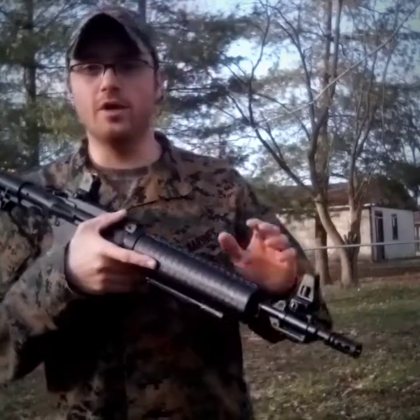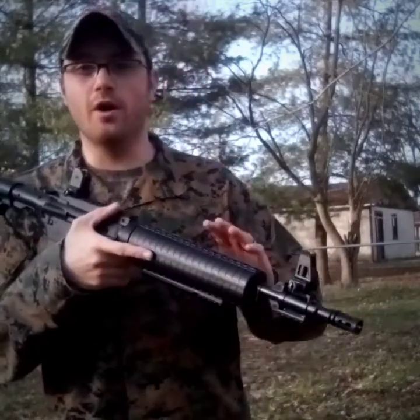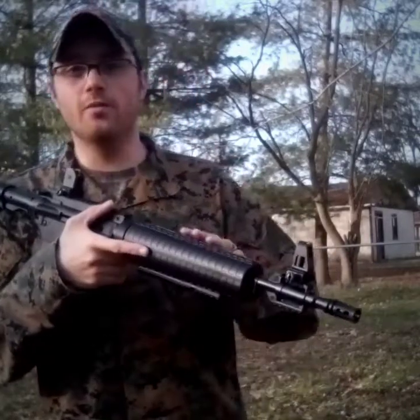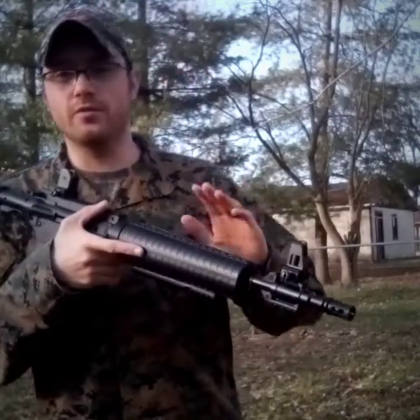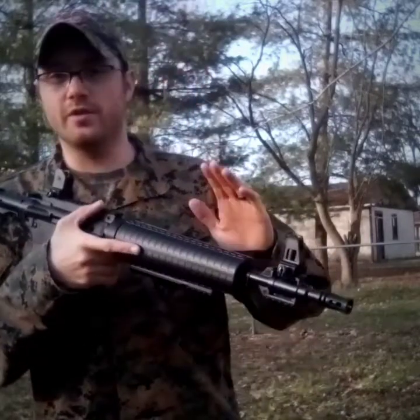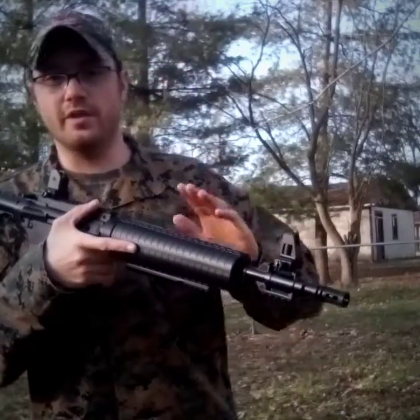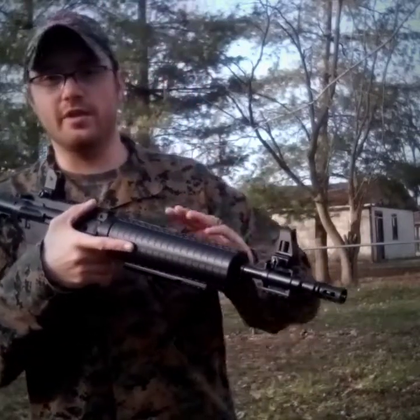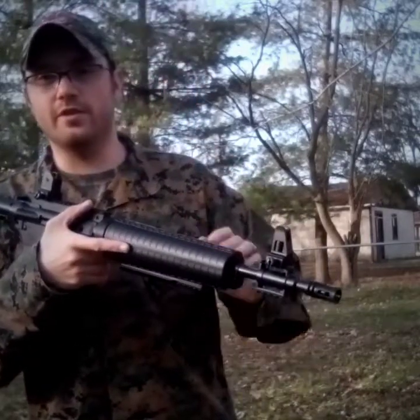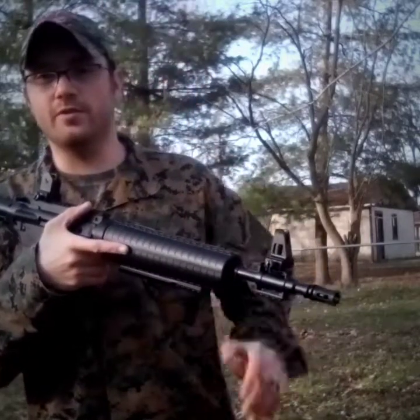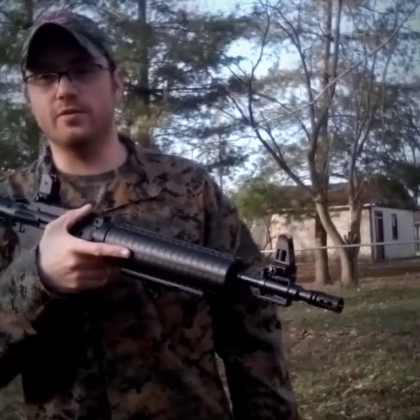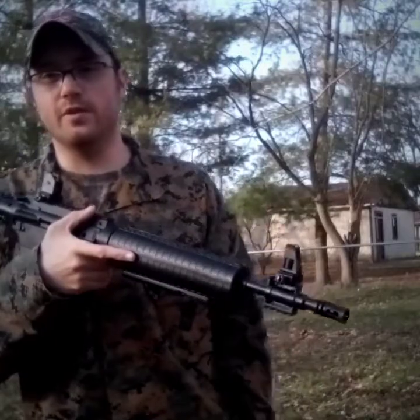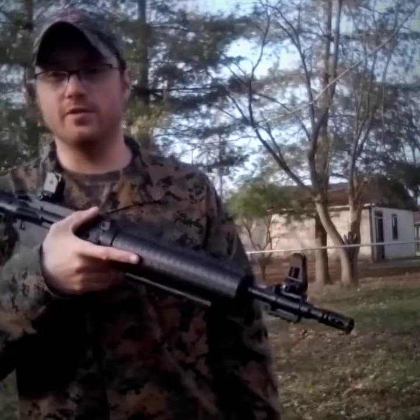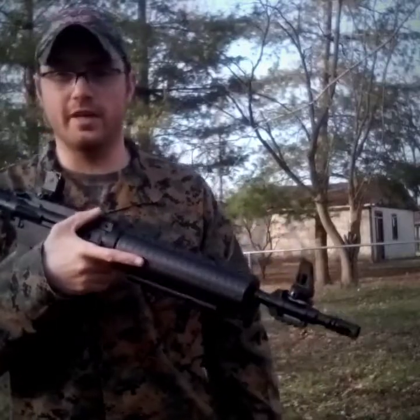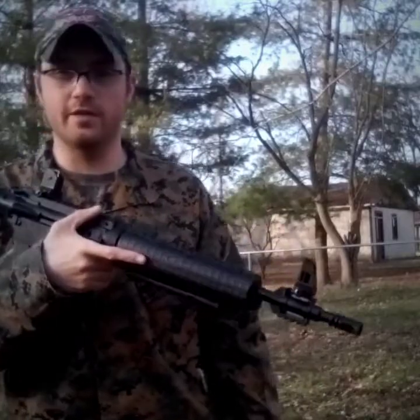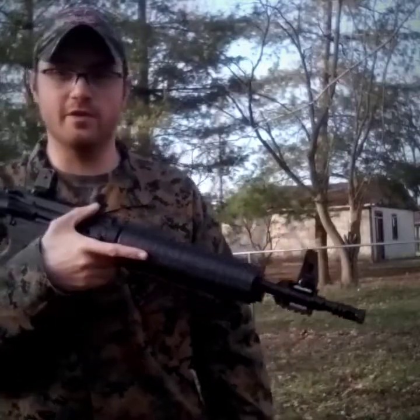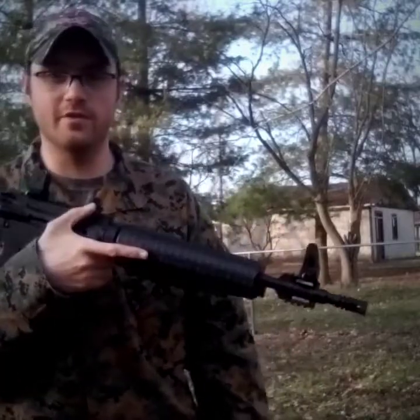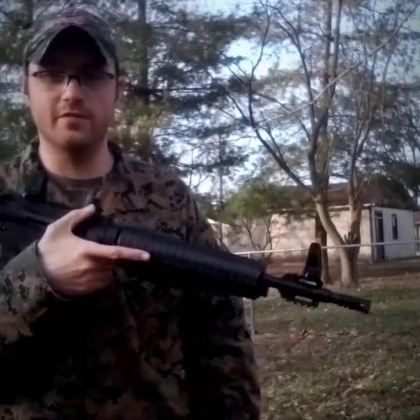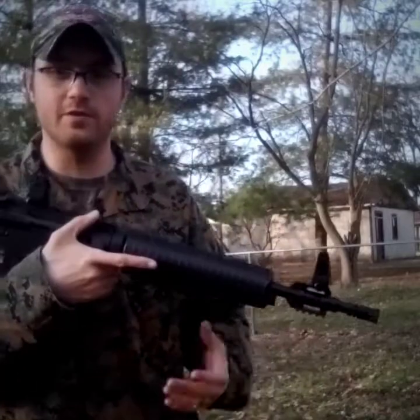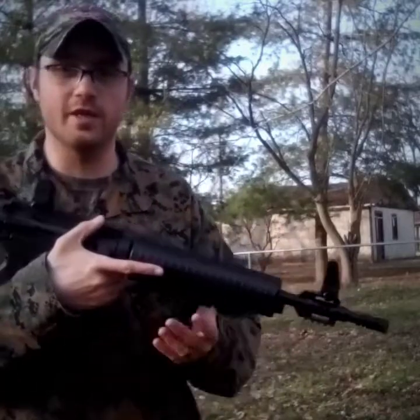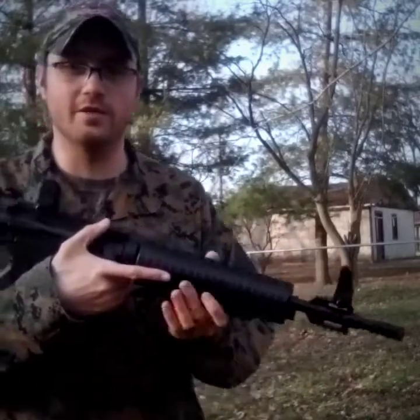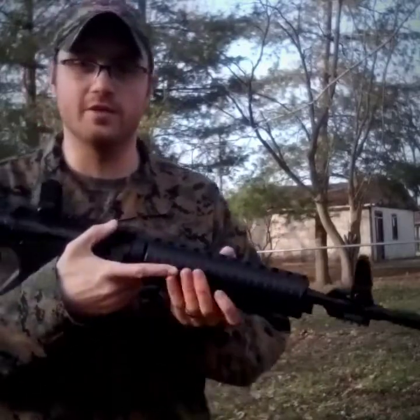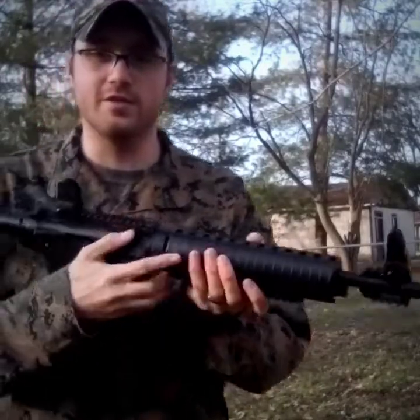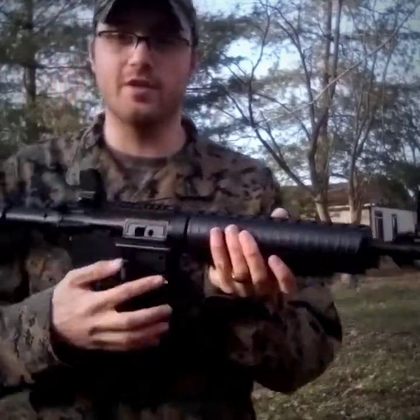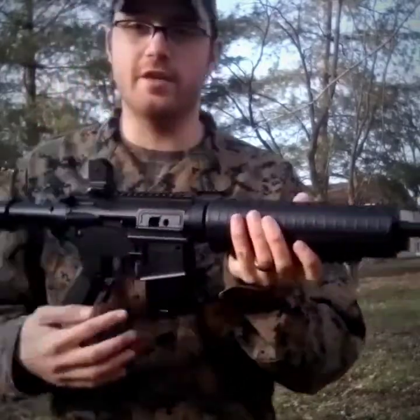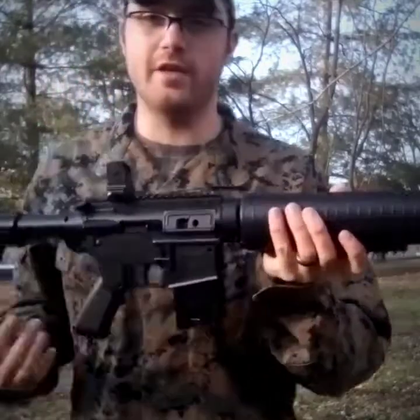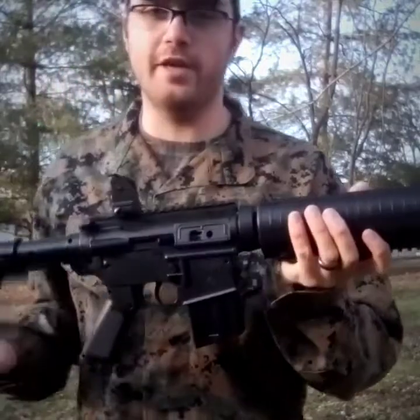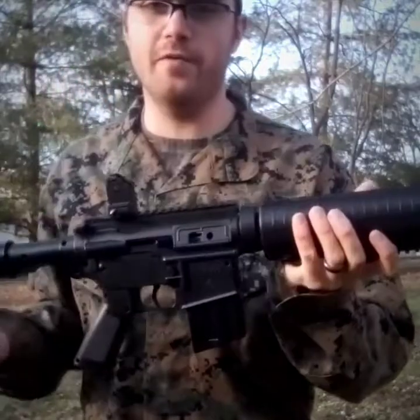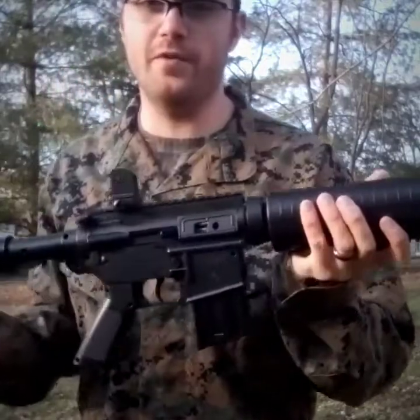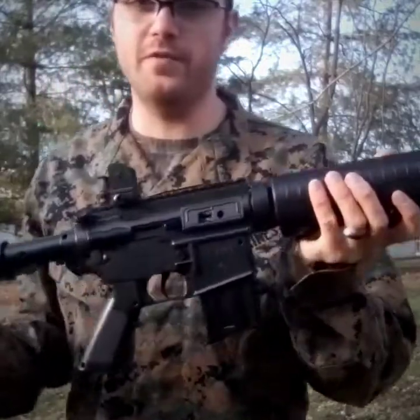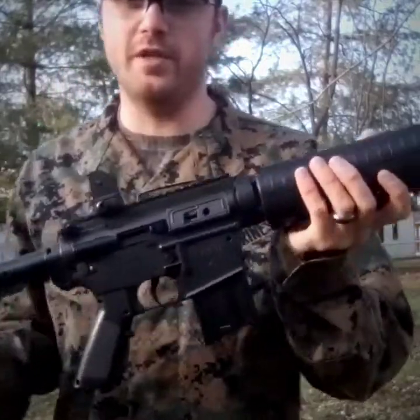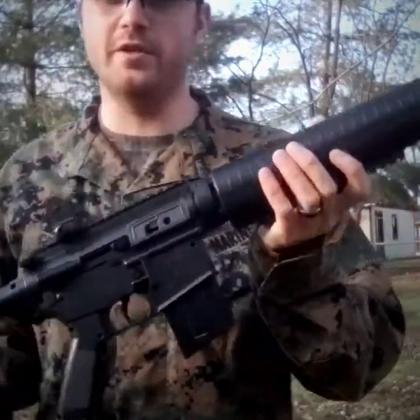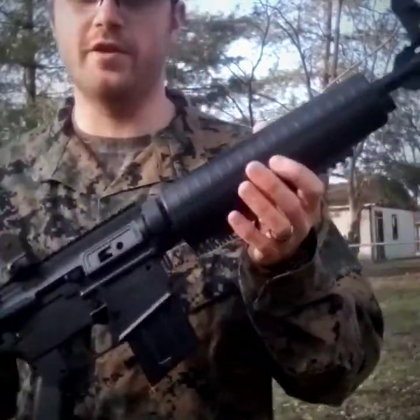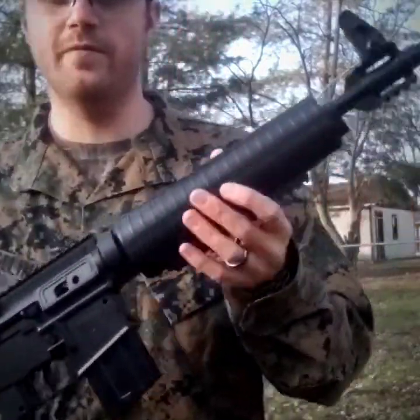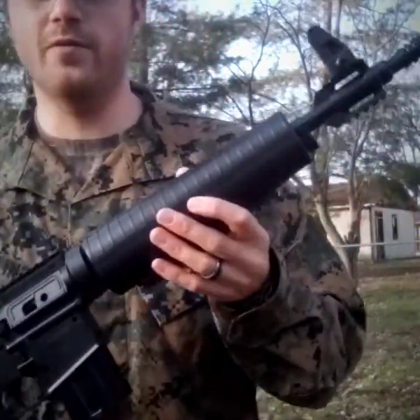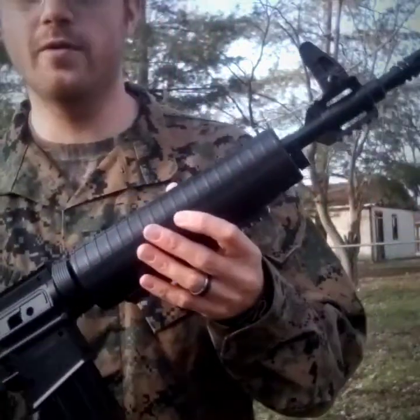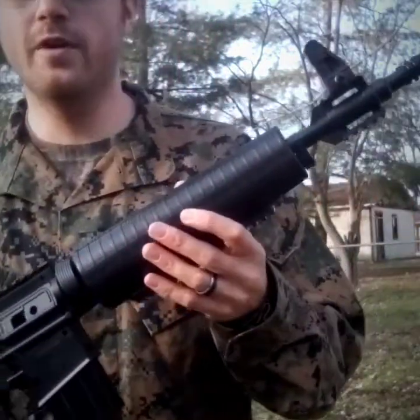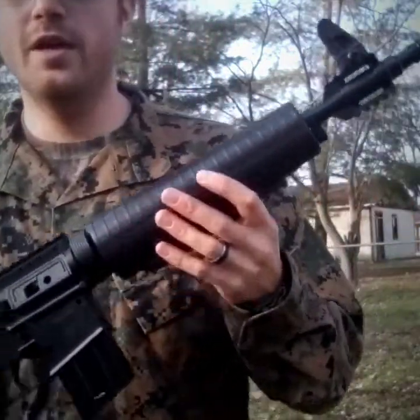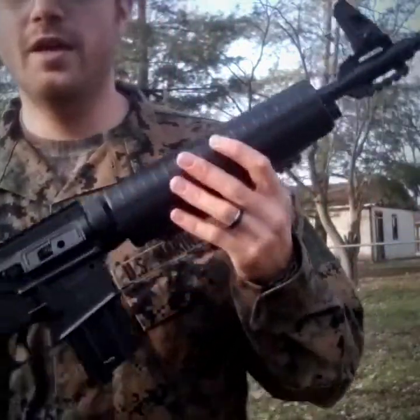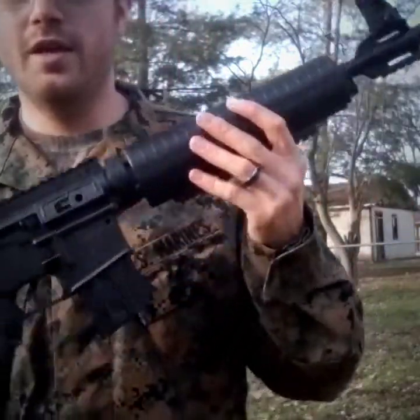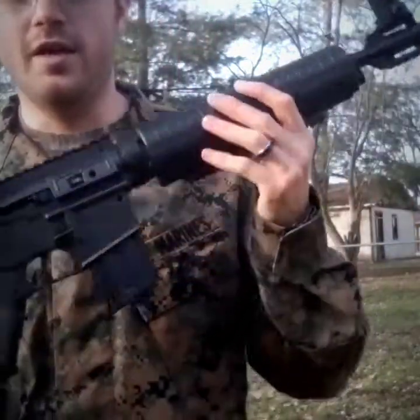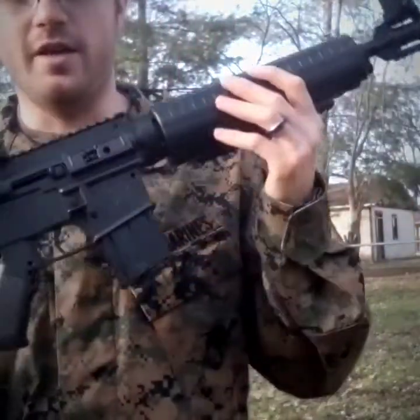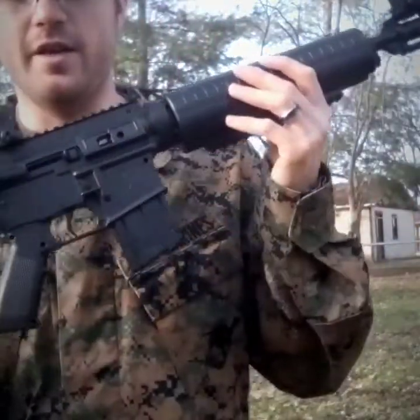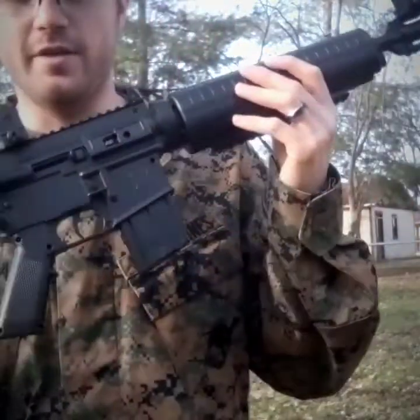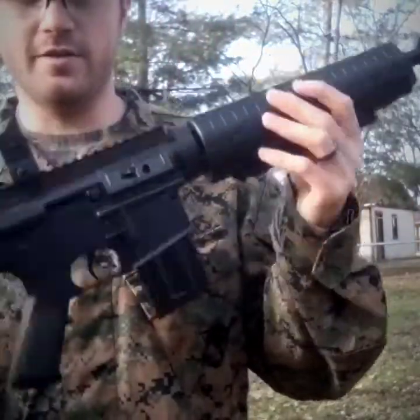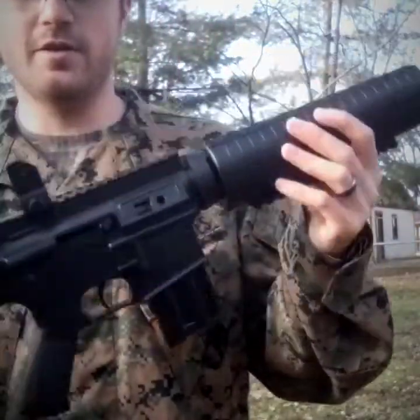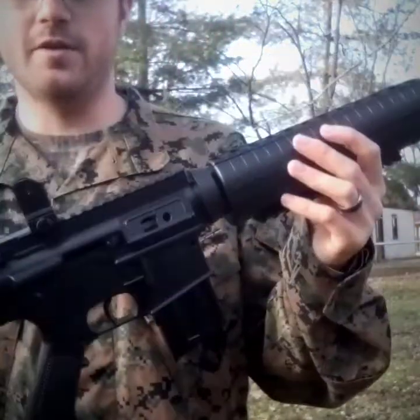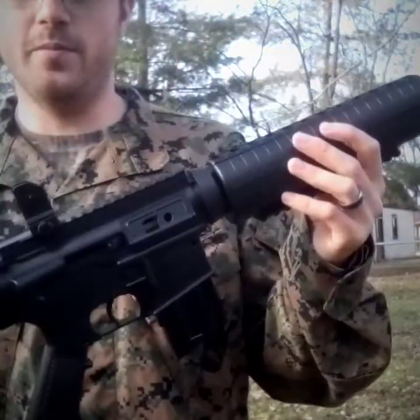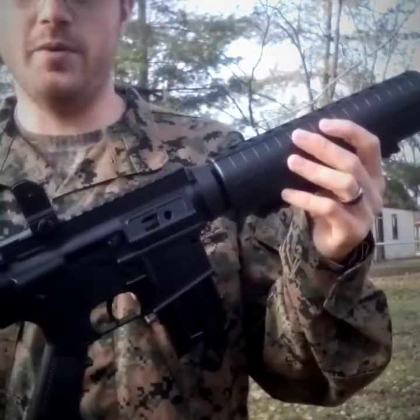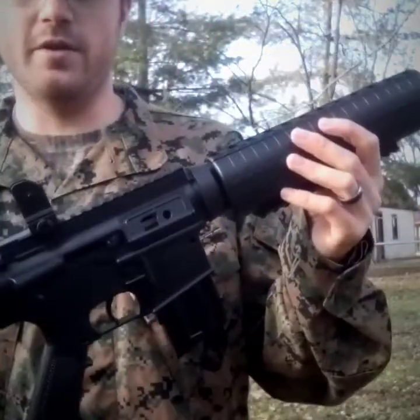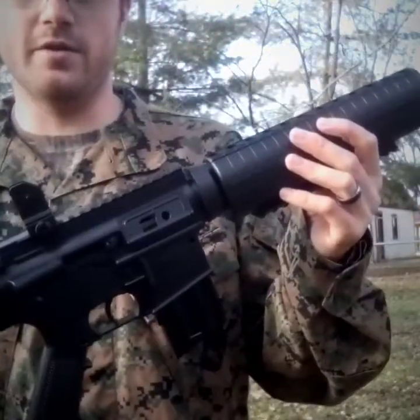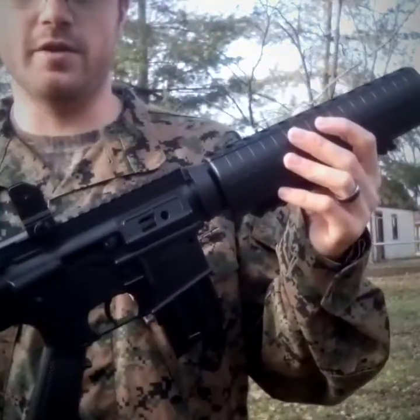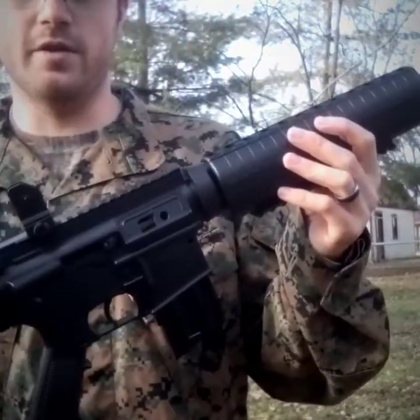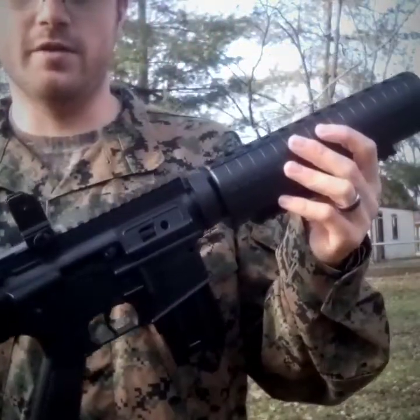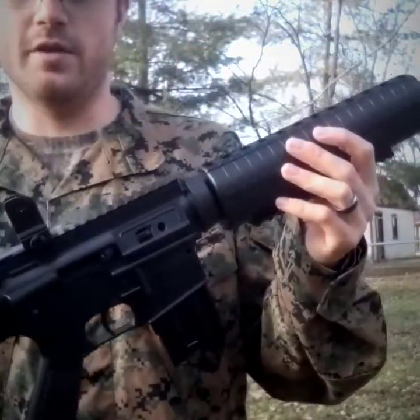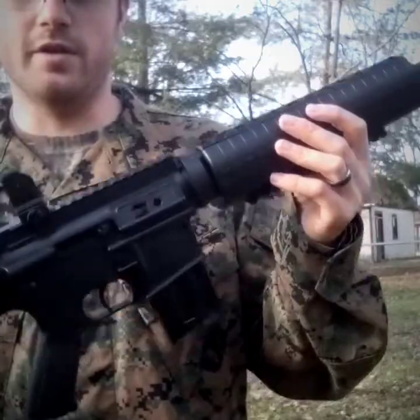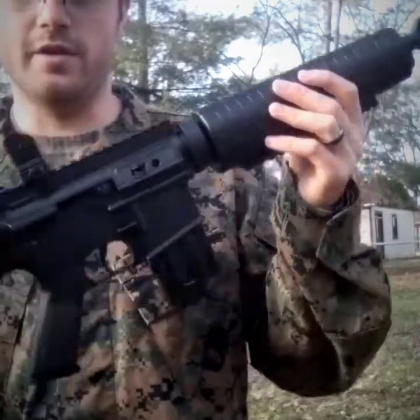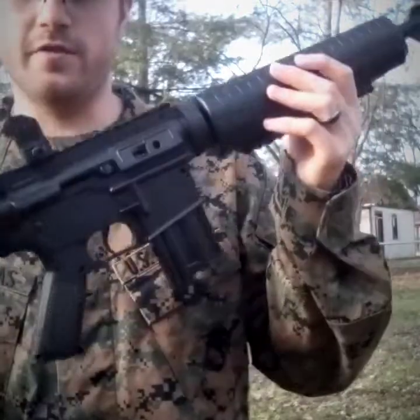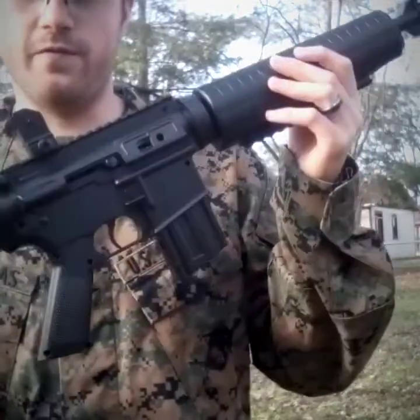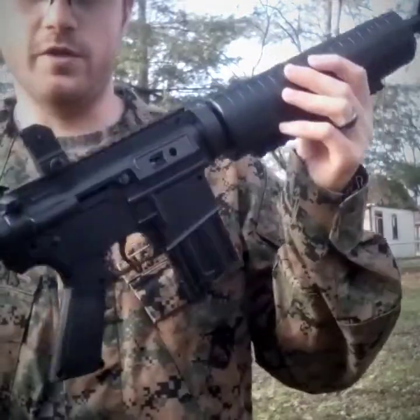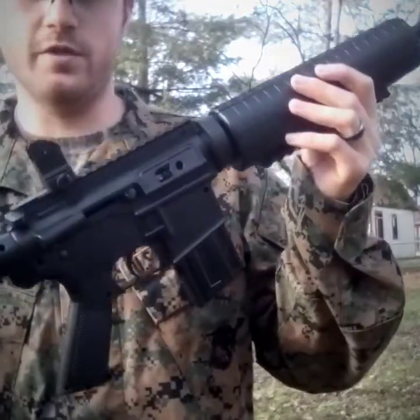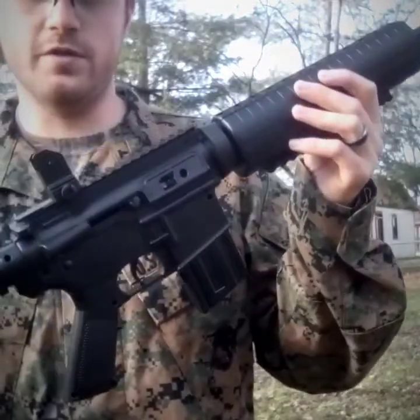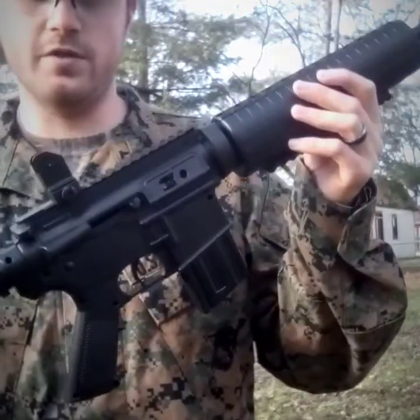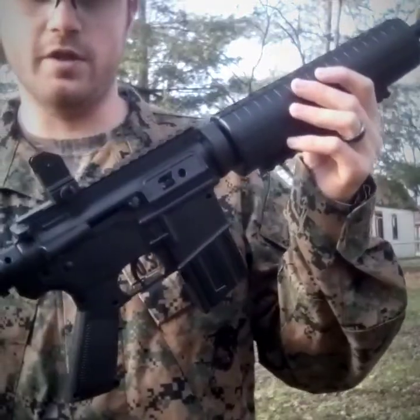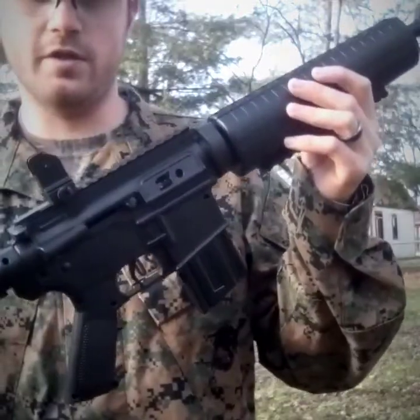But y'all, we're going to get into another air gun review. This is not an AR-15 or an M4 — it is a pellet gun and it is freaking sick.